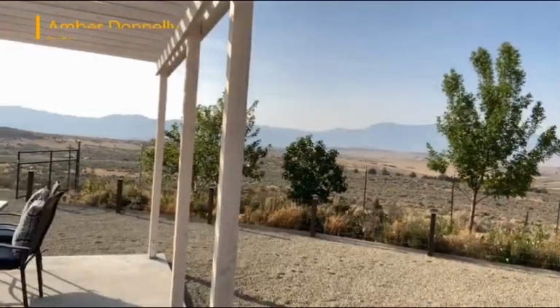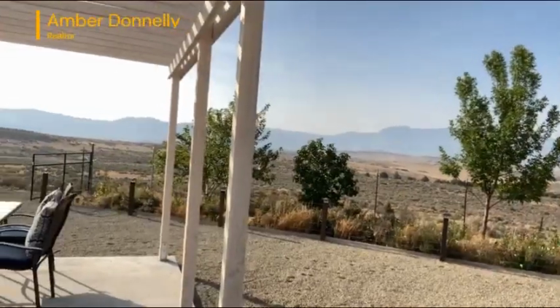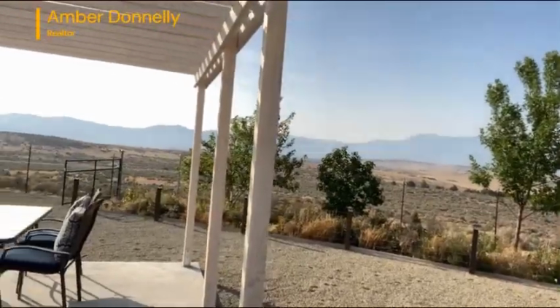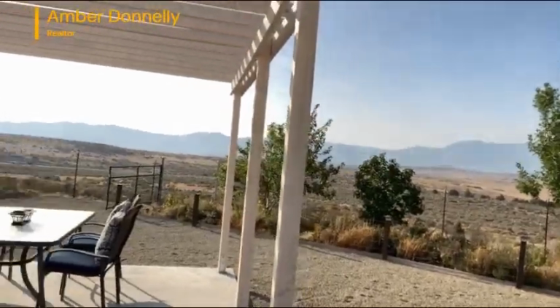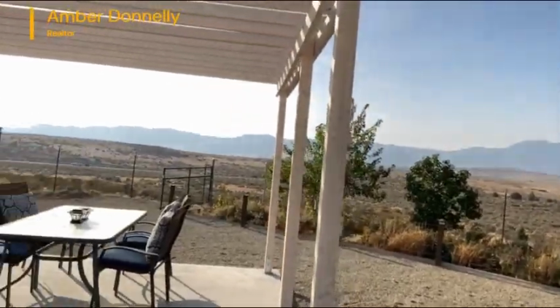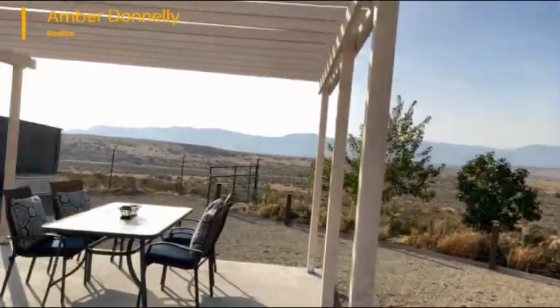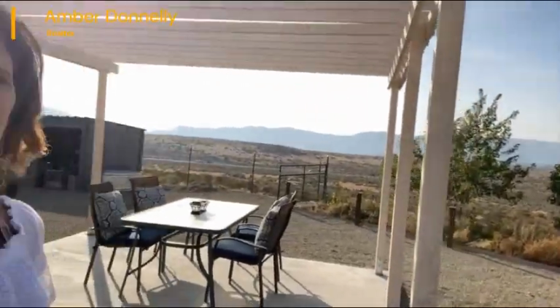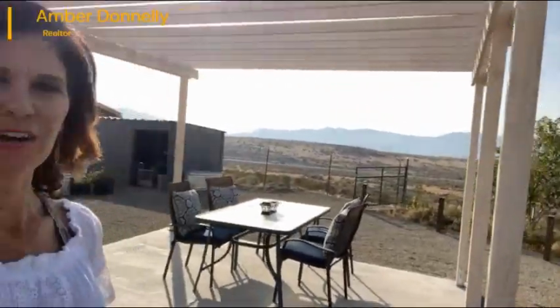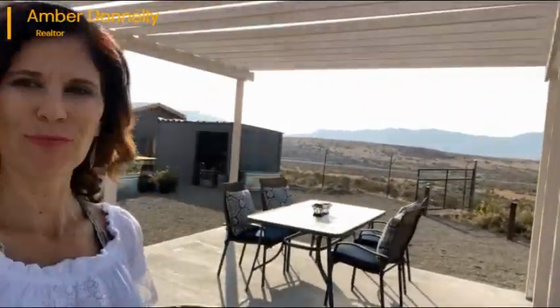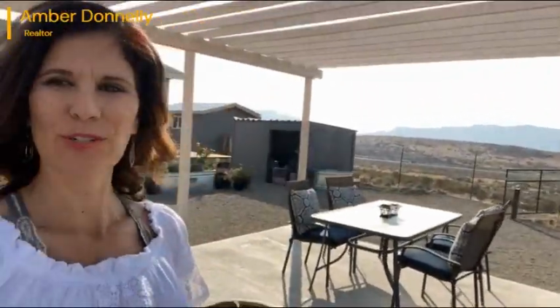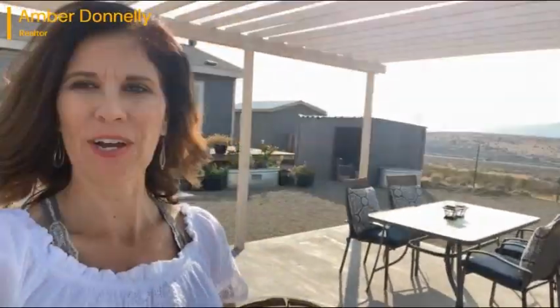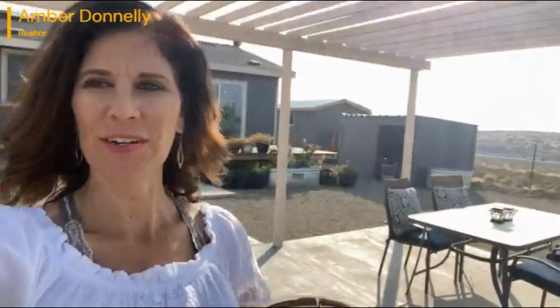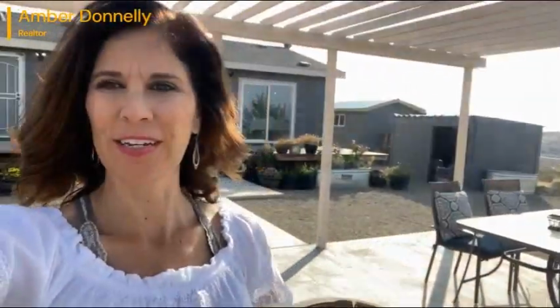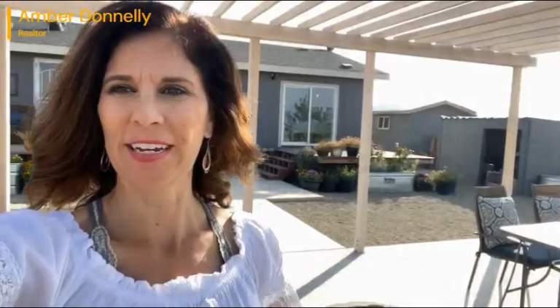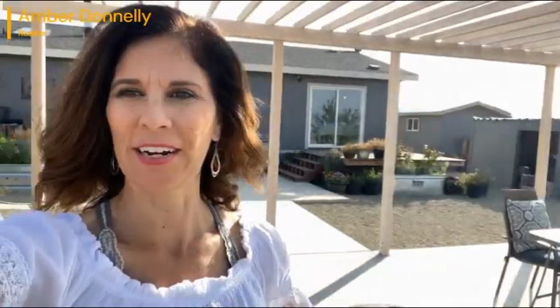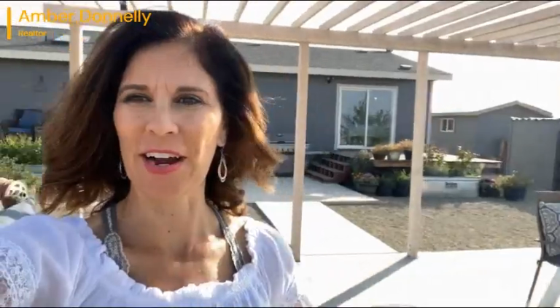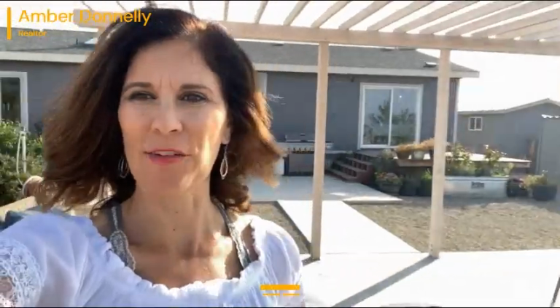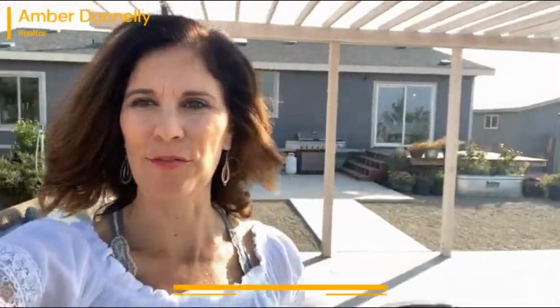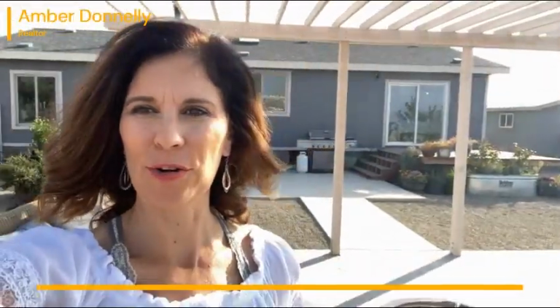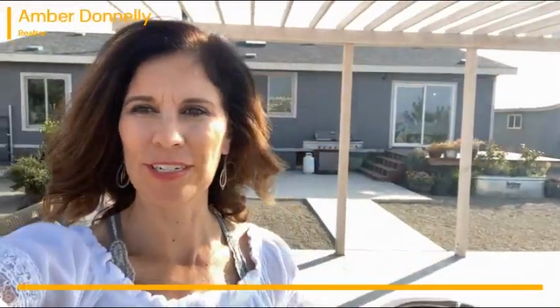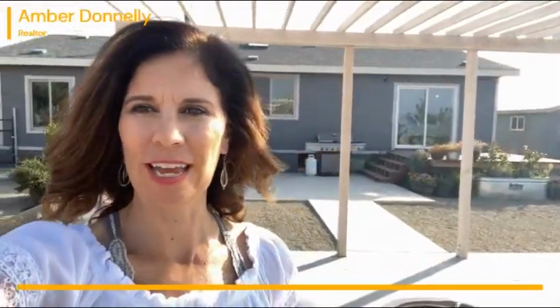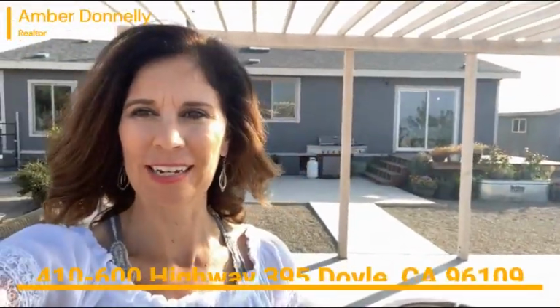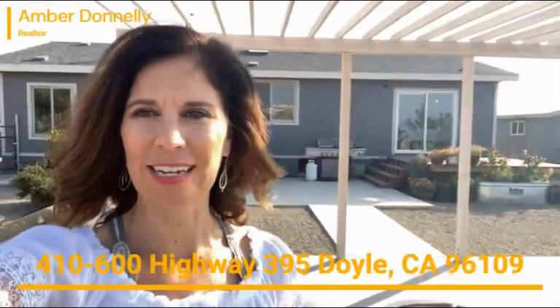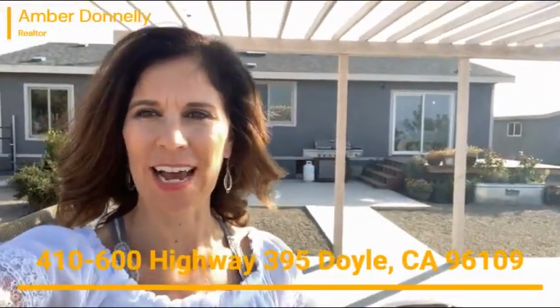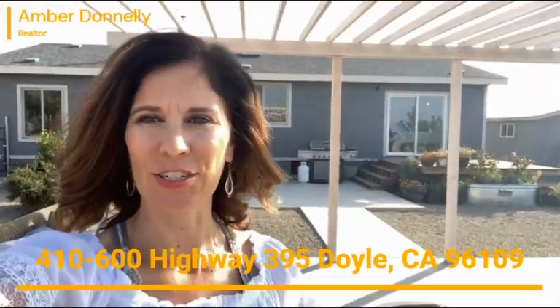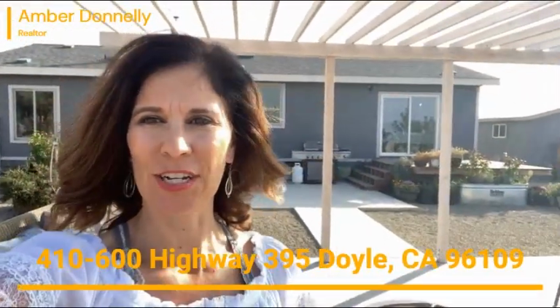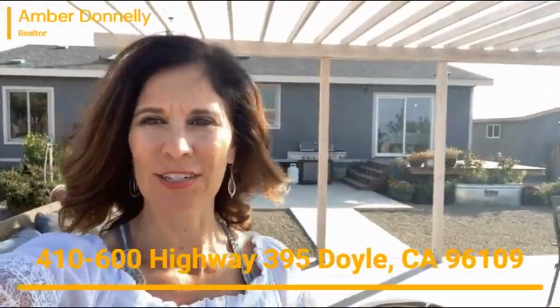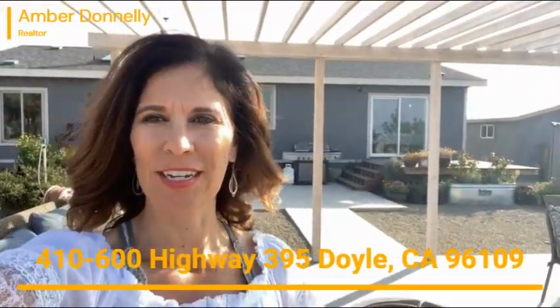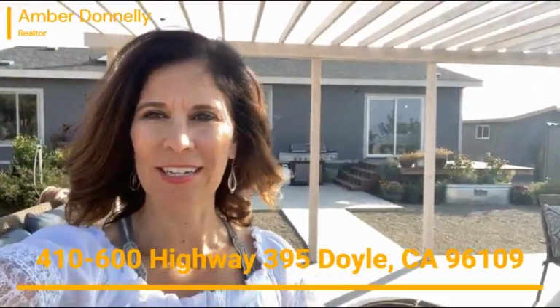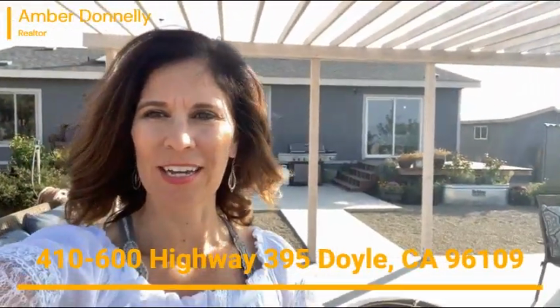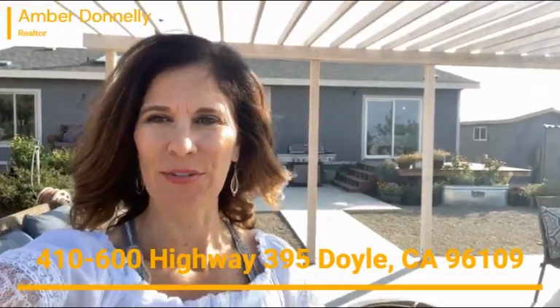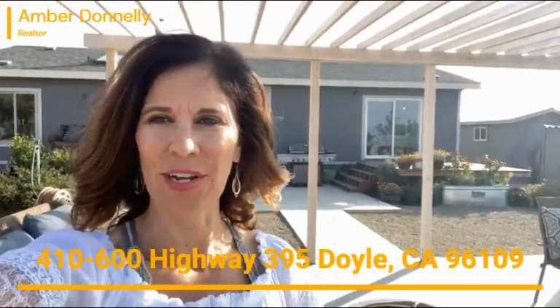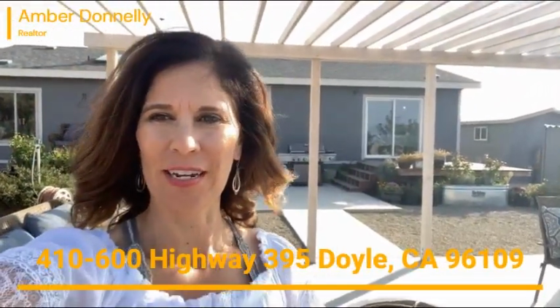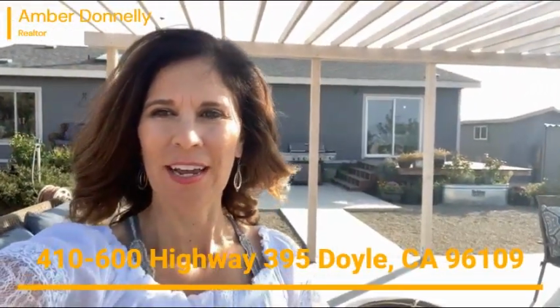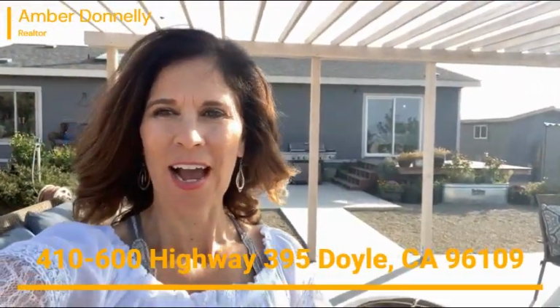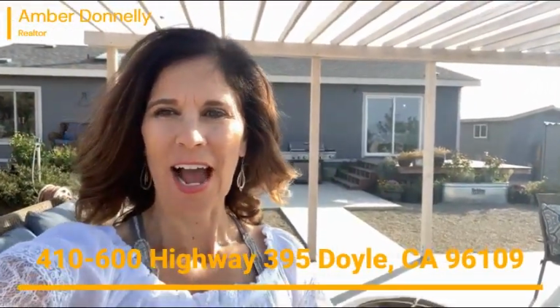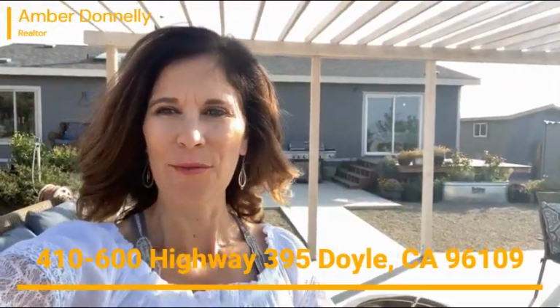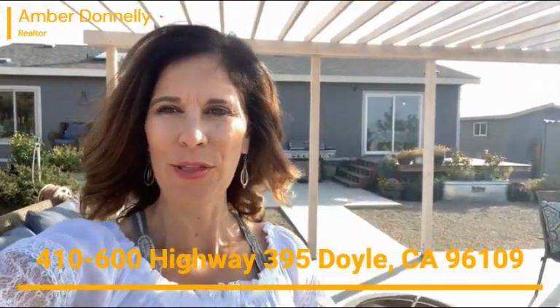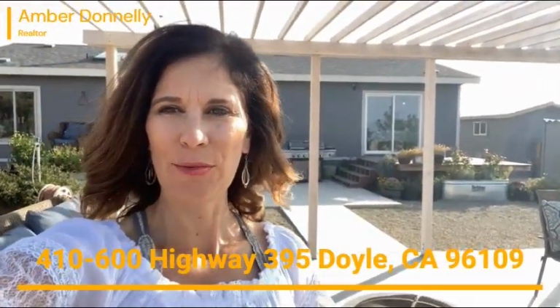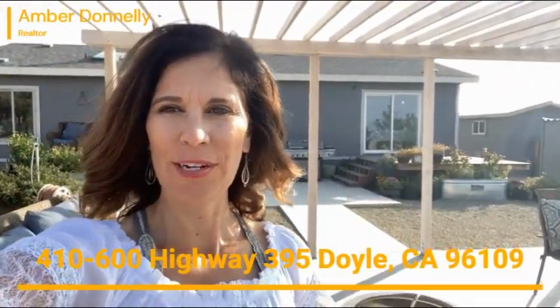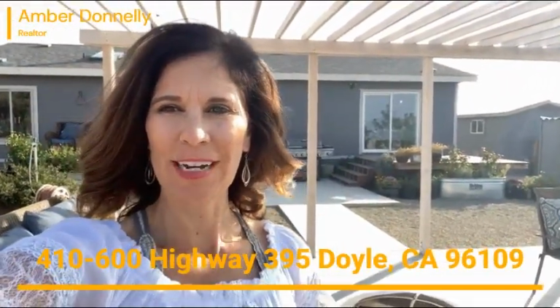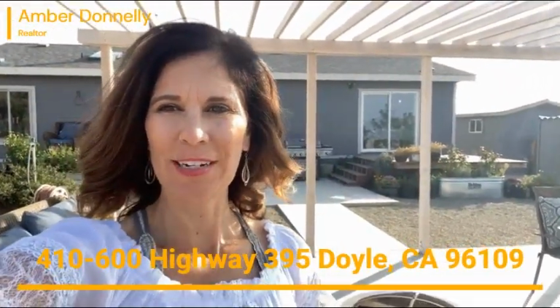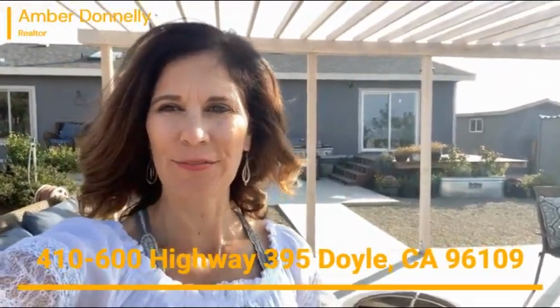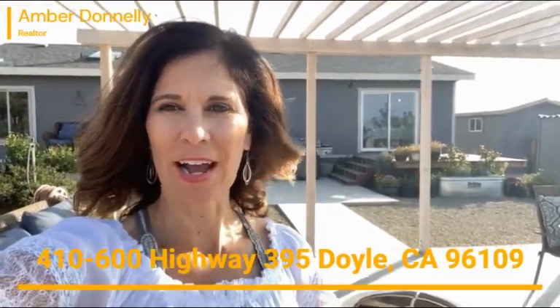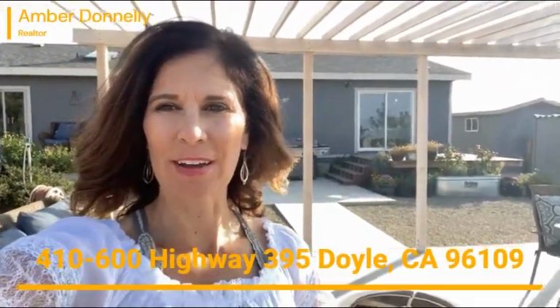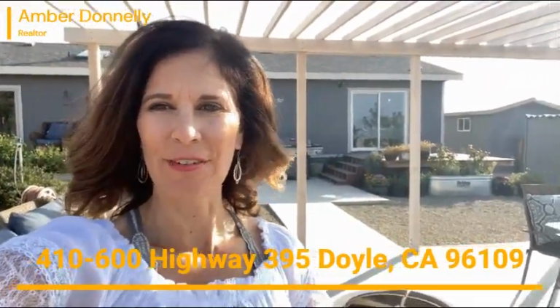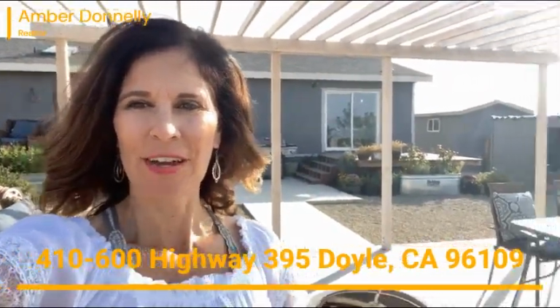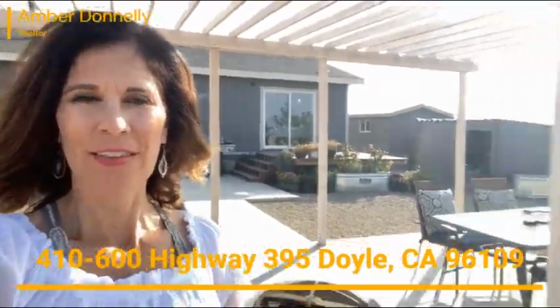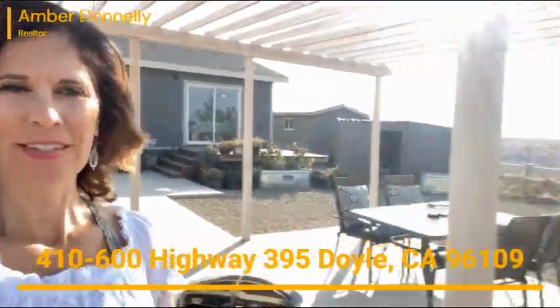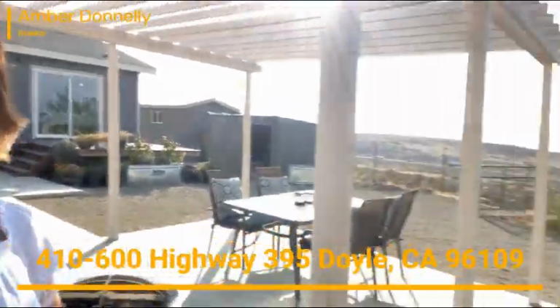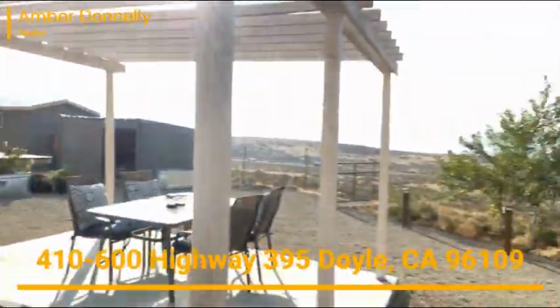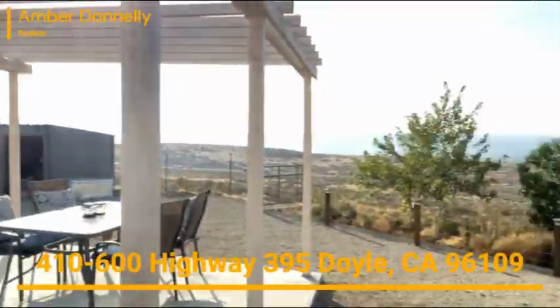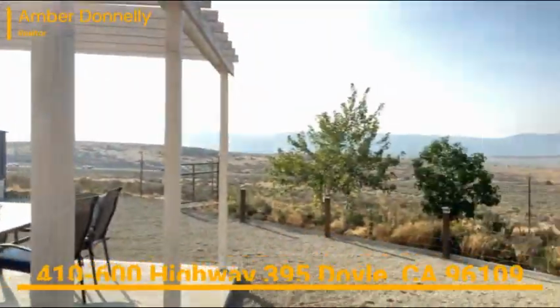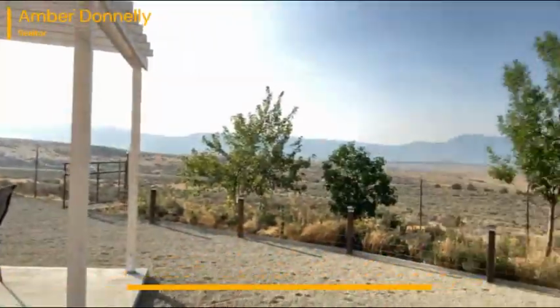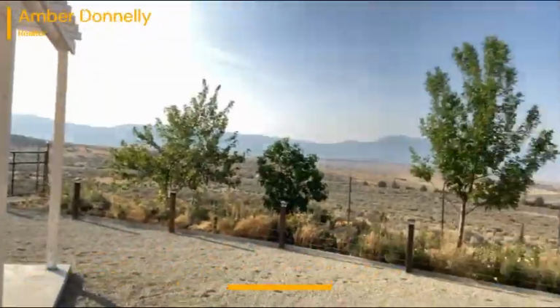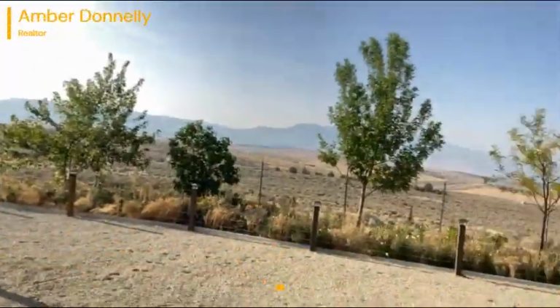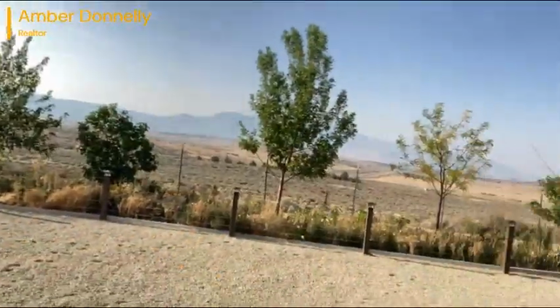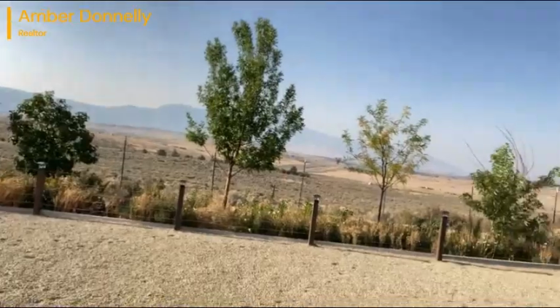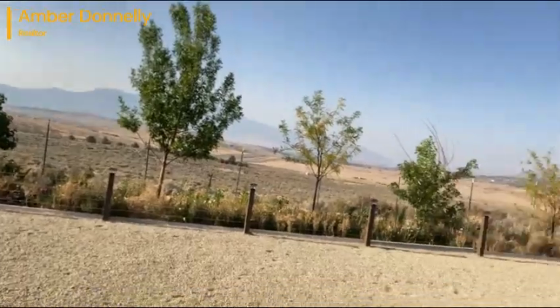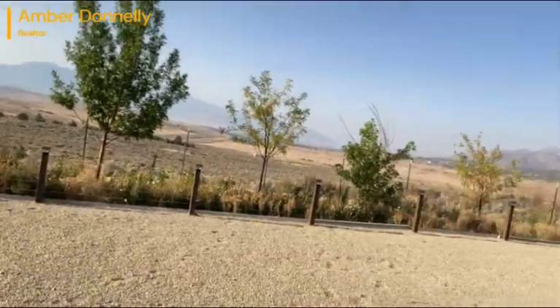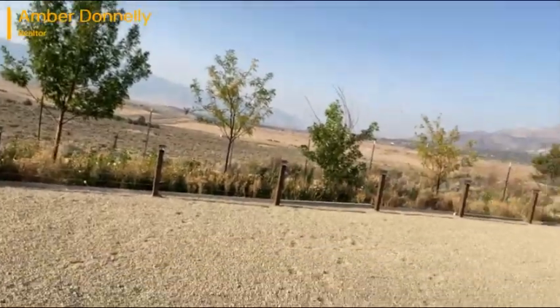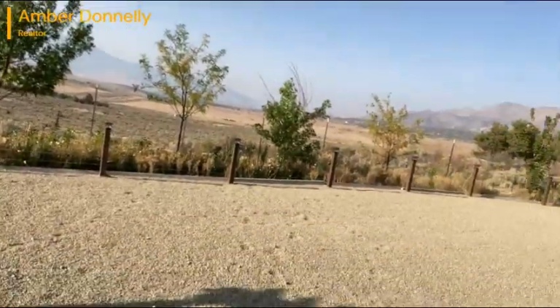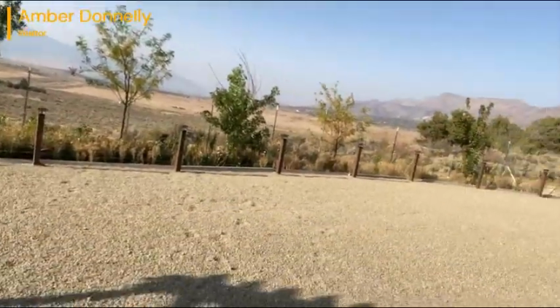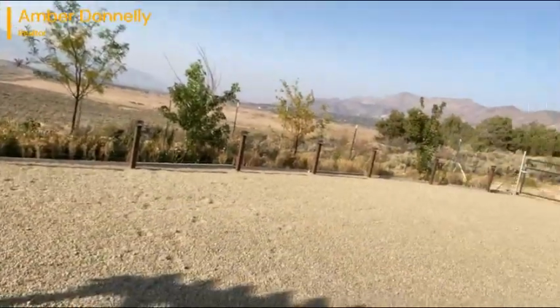Hi, Amber Donnelly here at 410-600 Highway 395. This is just past Hallelujah Junction.